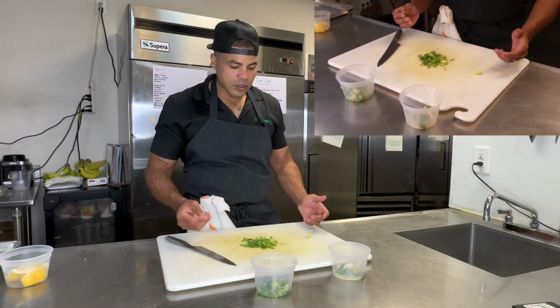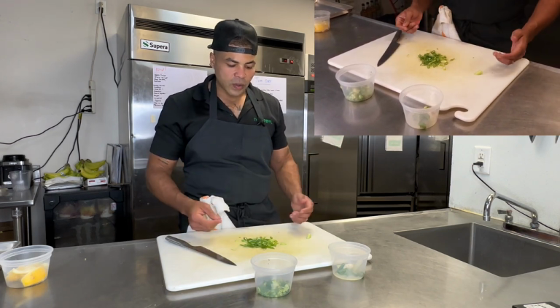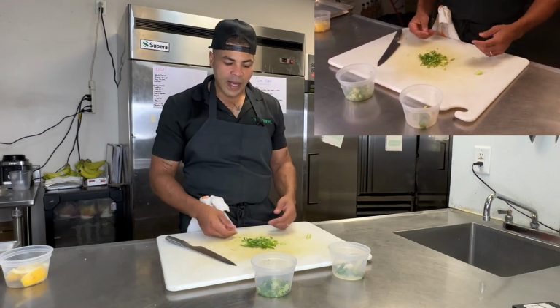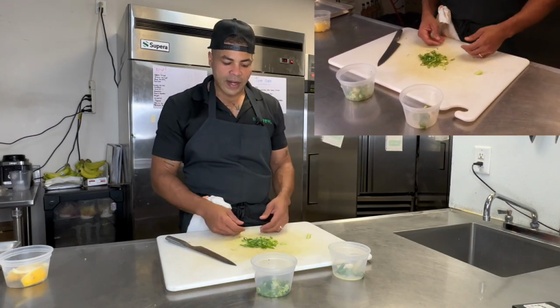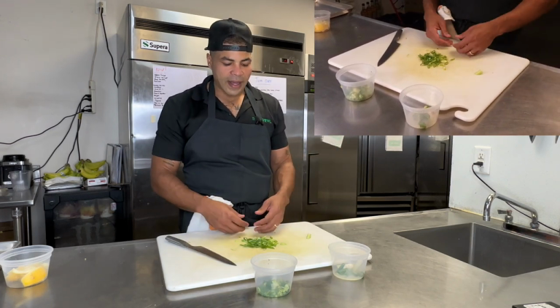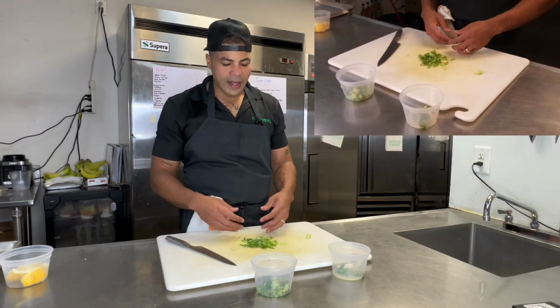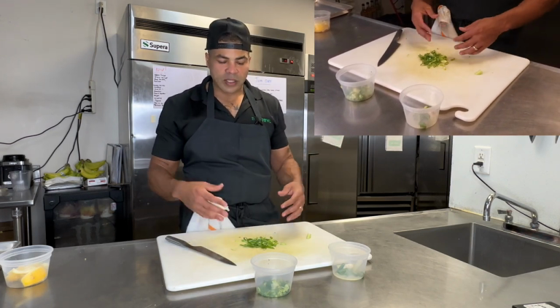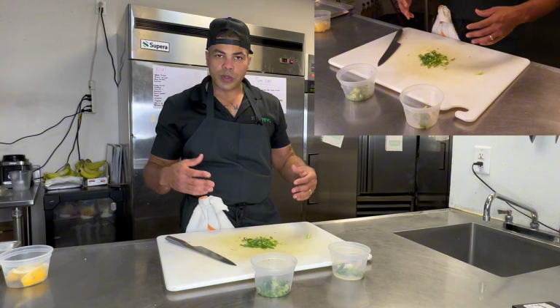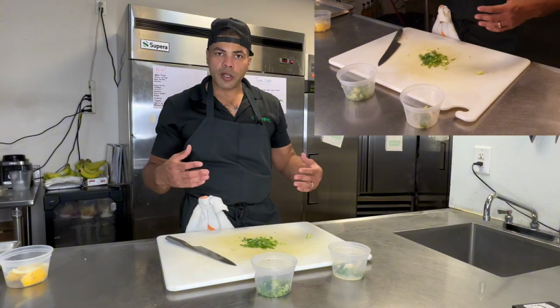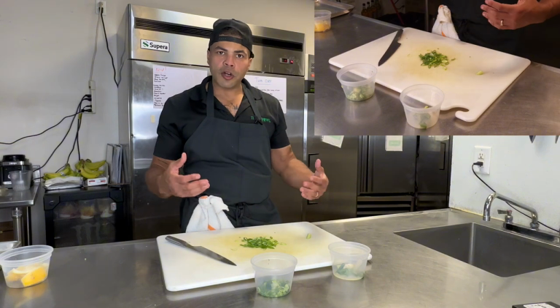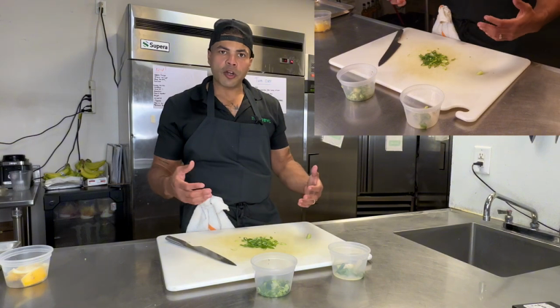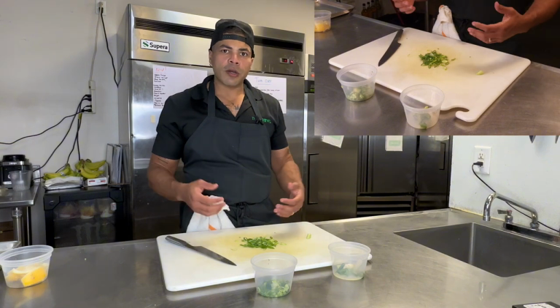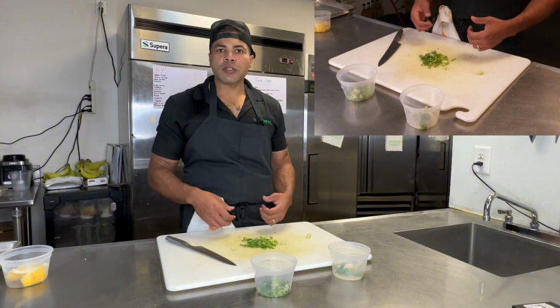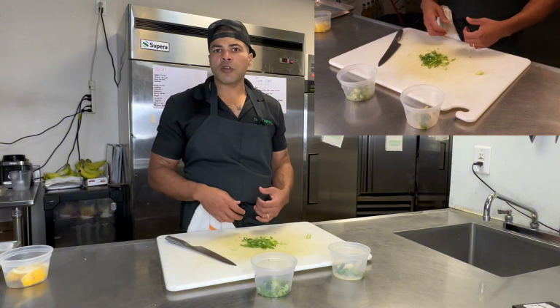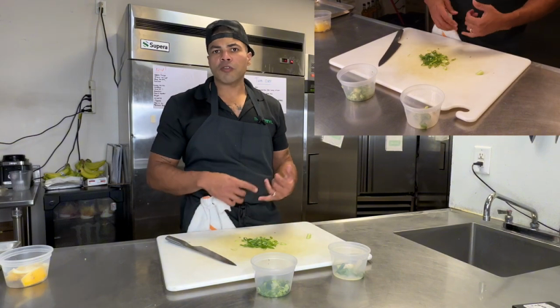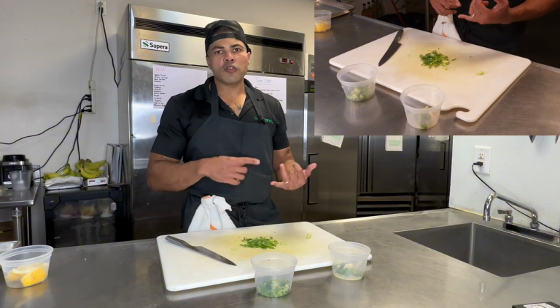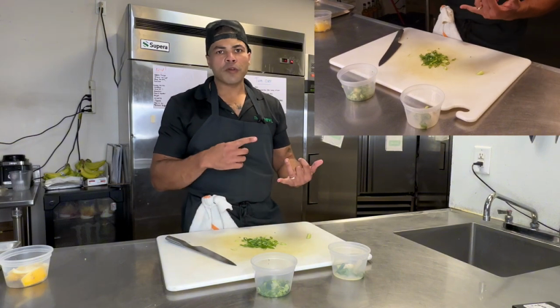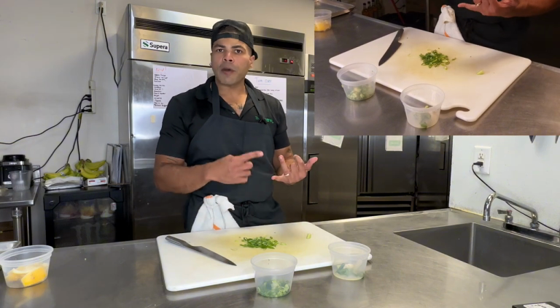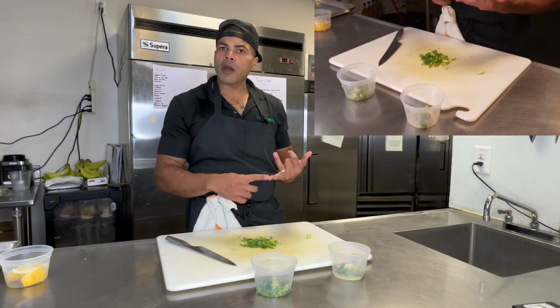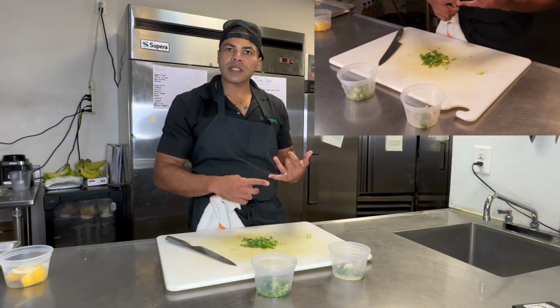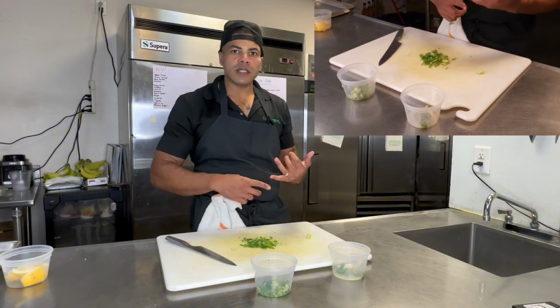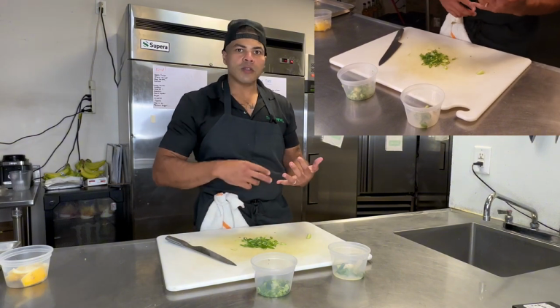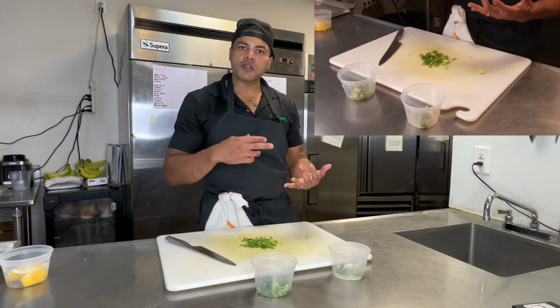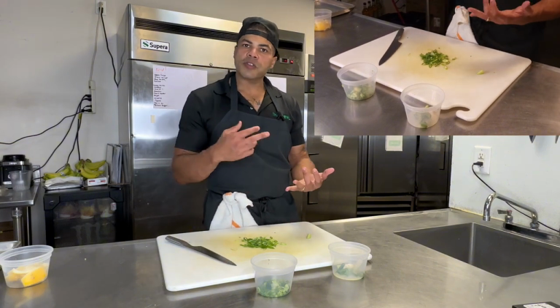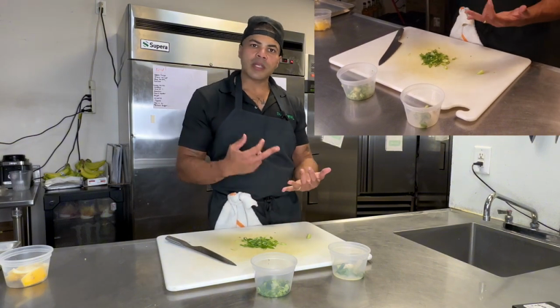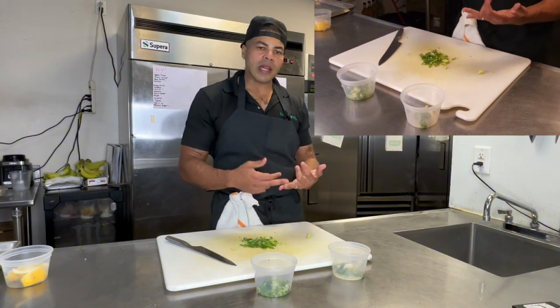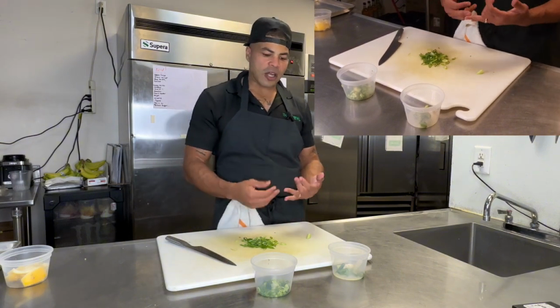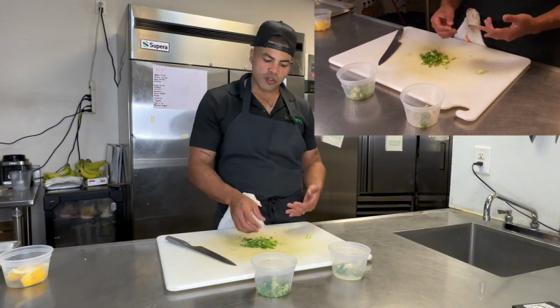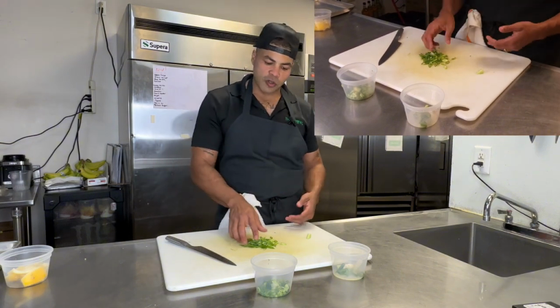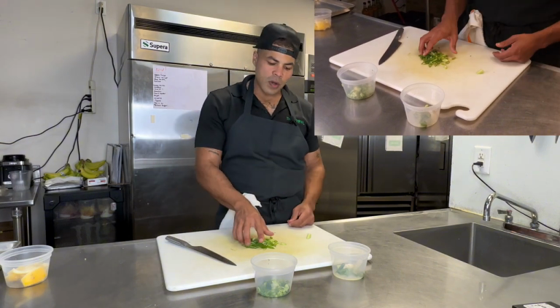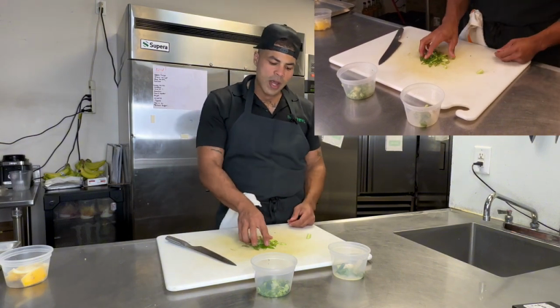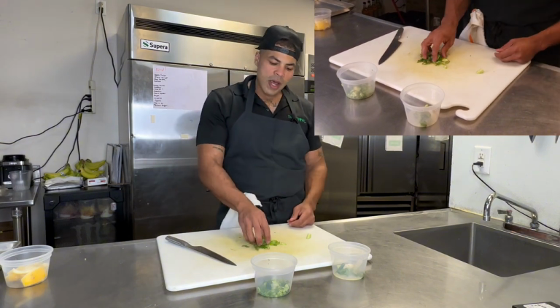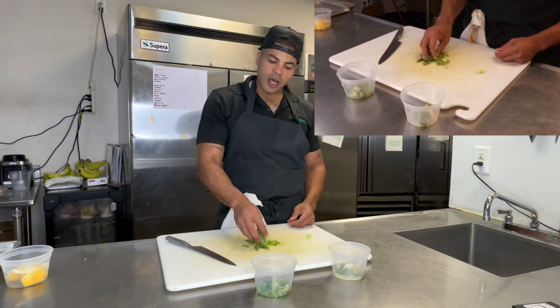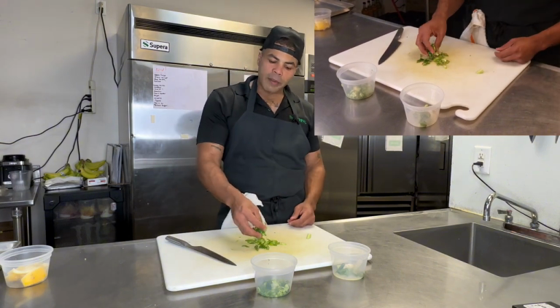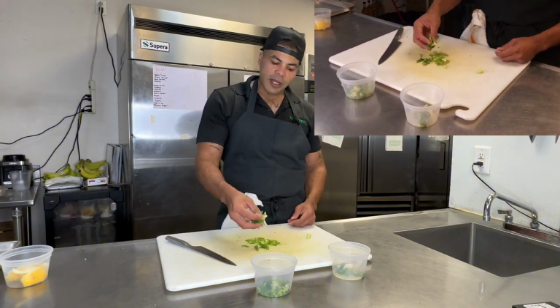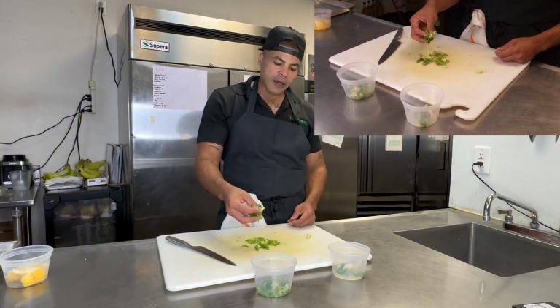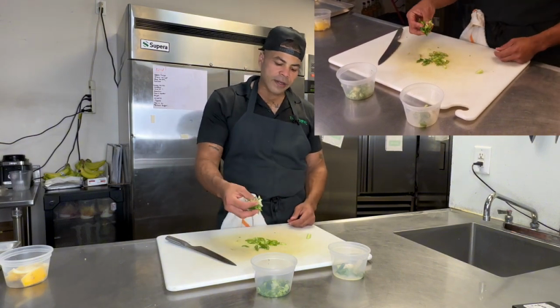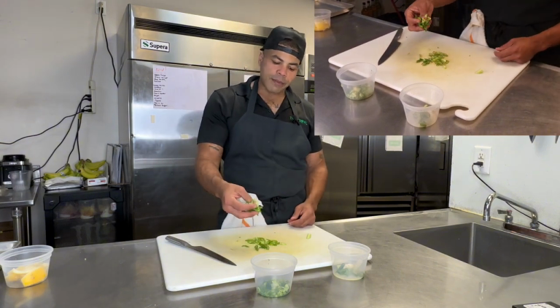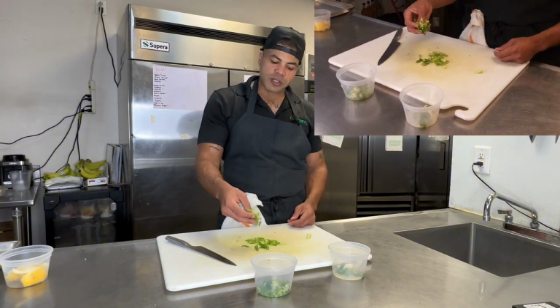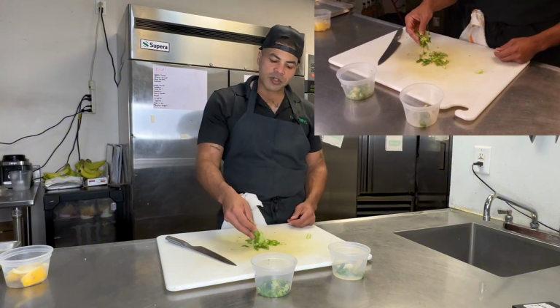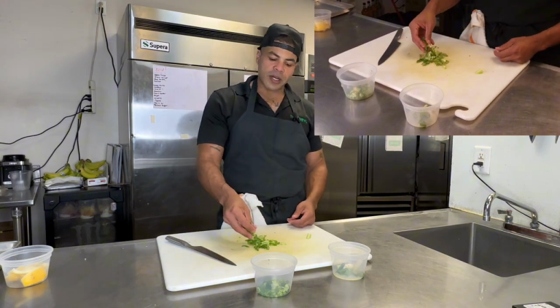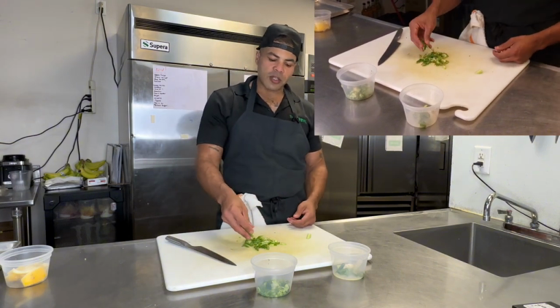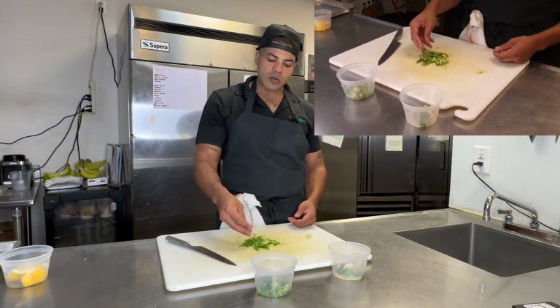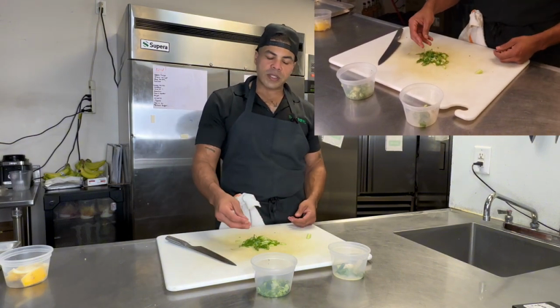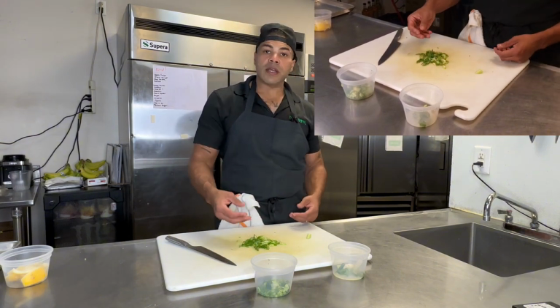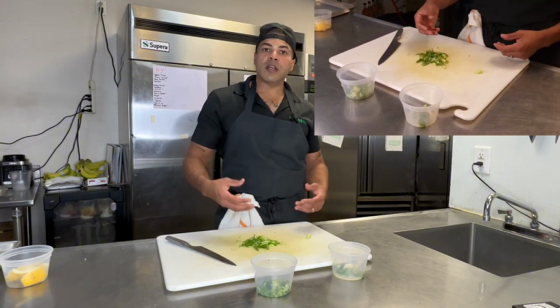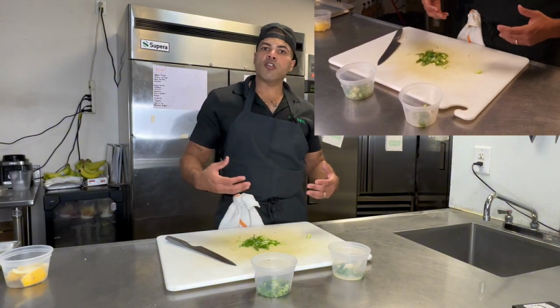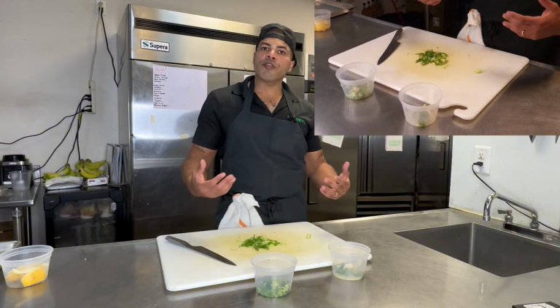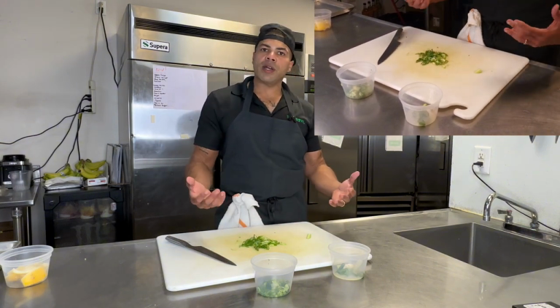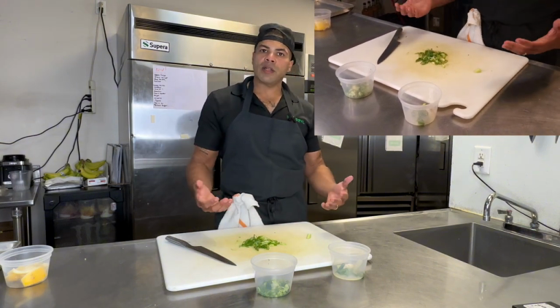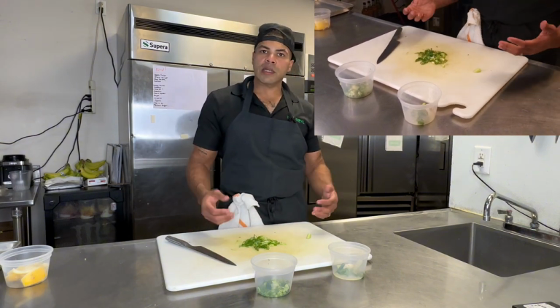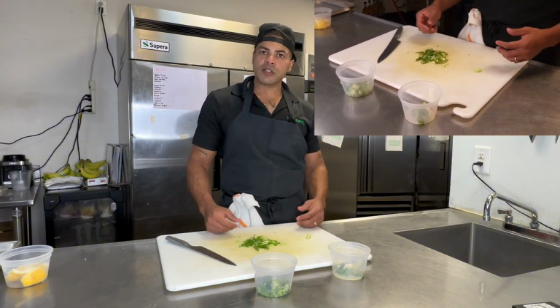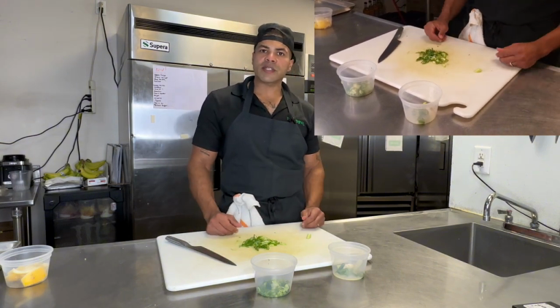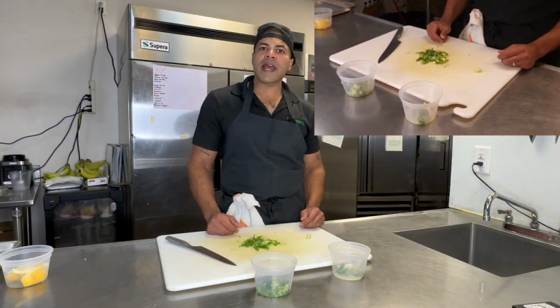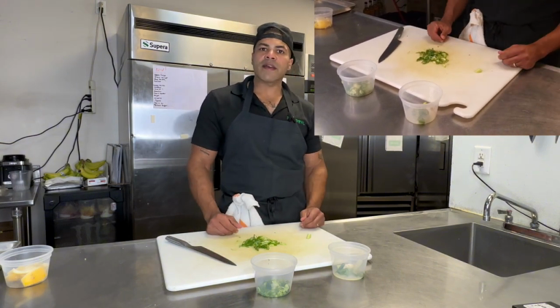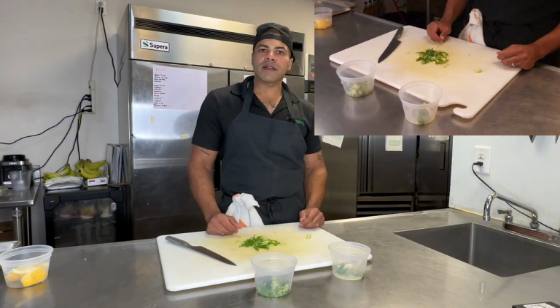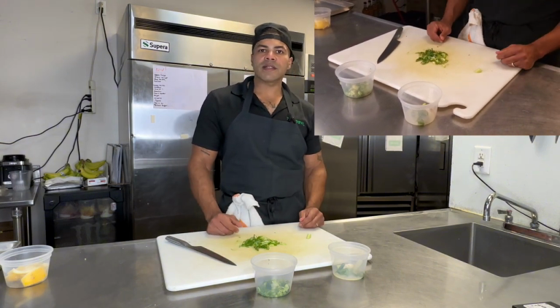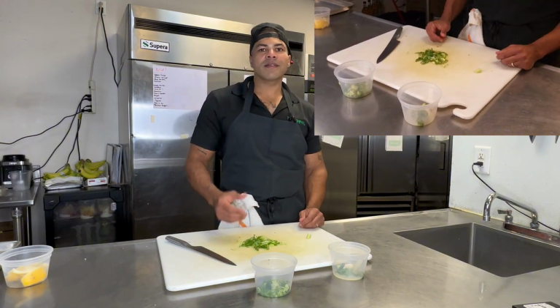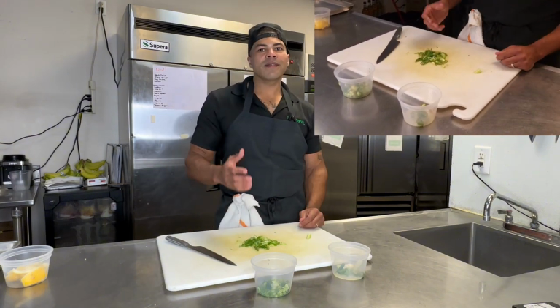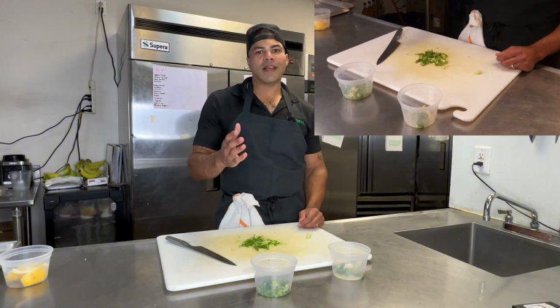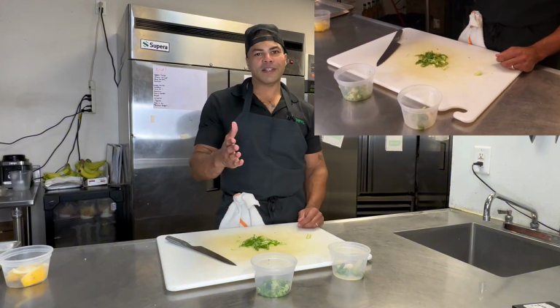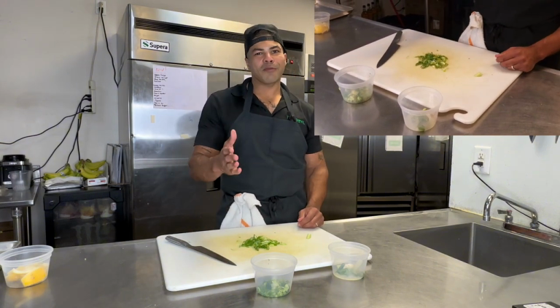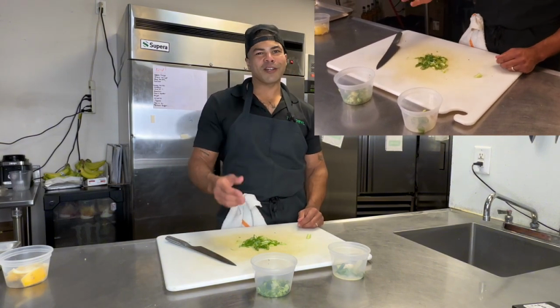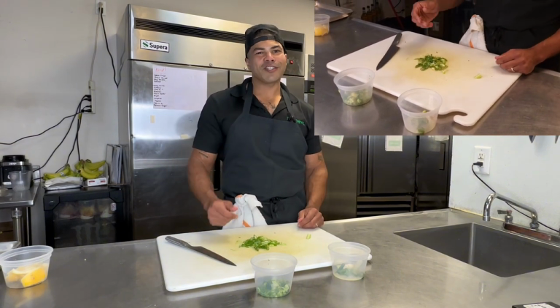Include edible garnishes. A great way to do that is with herbs — use your parsley, your cilantro. Here I demonstrated using green onions and scallions. Thanks so much!